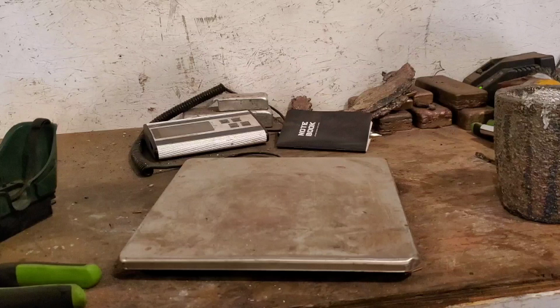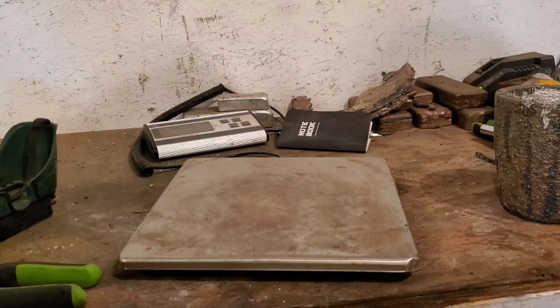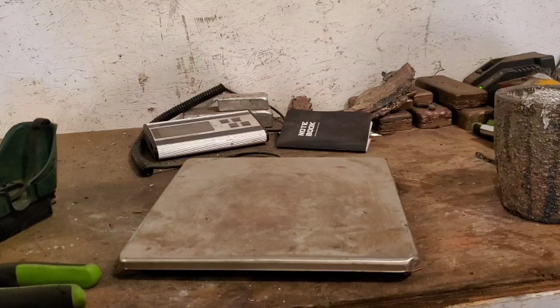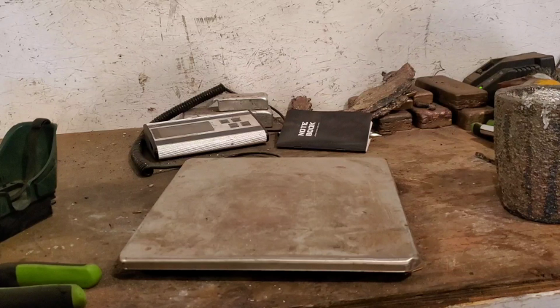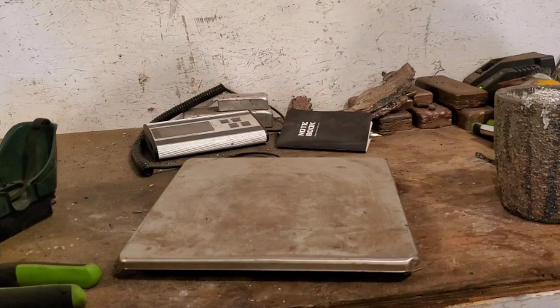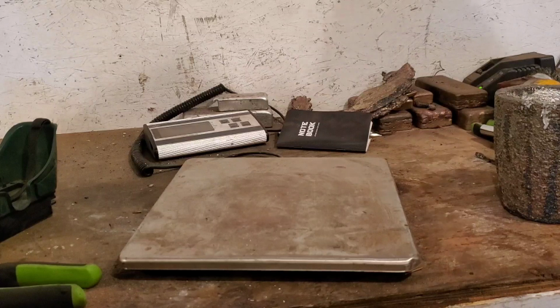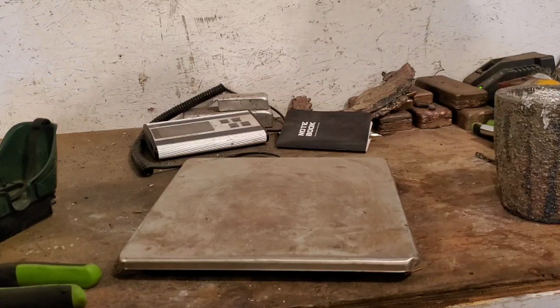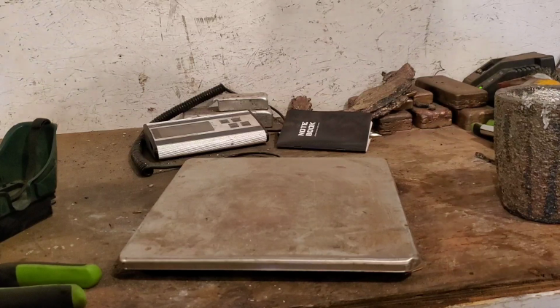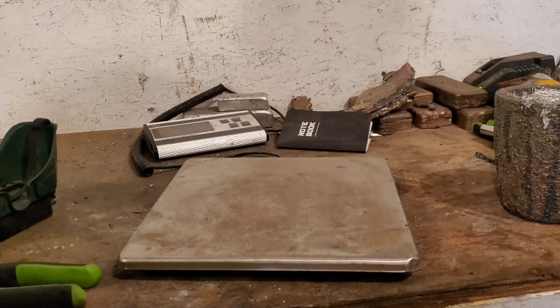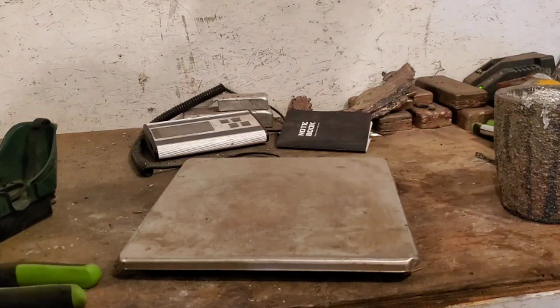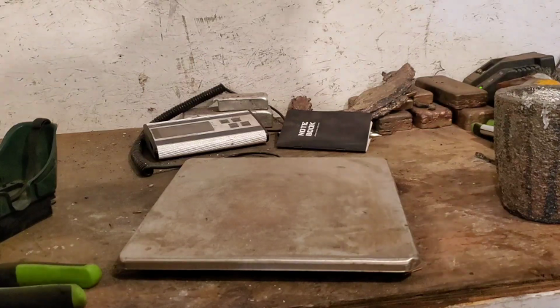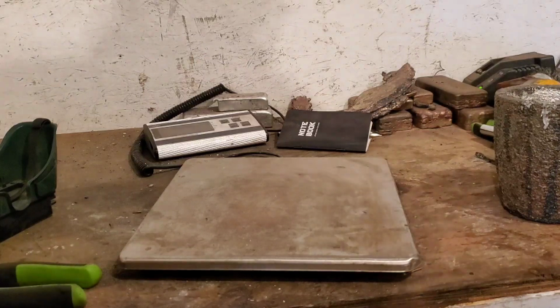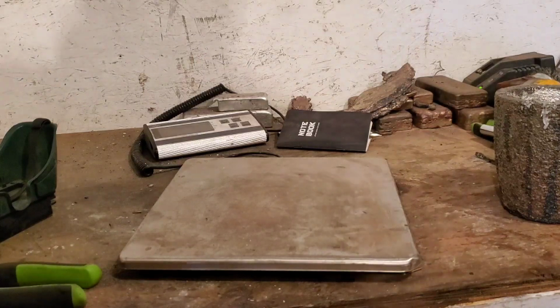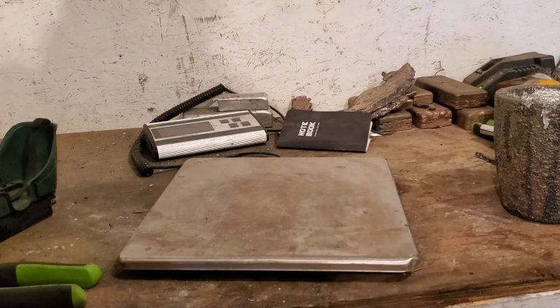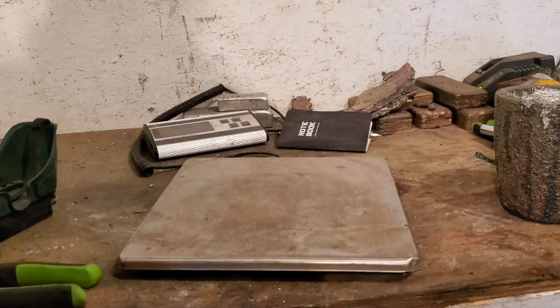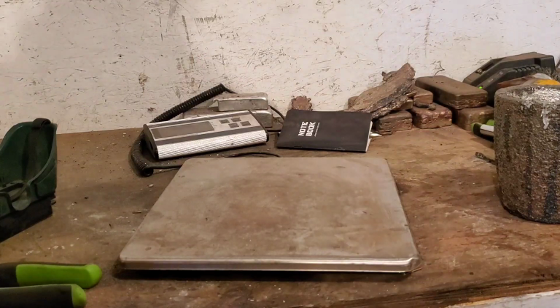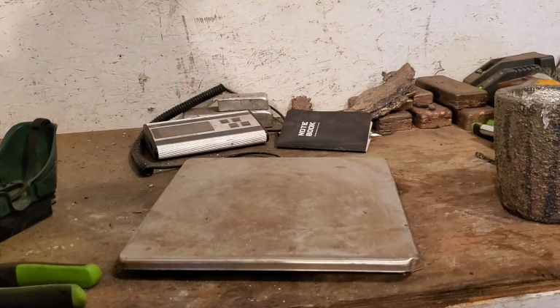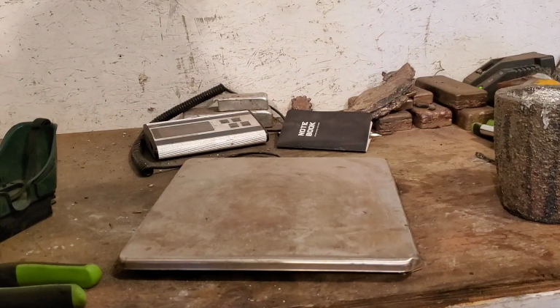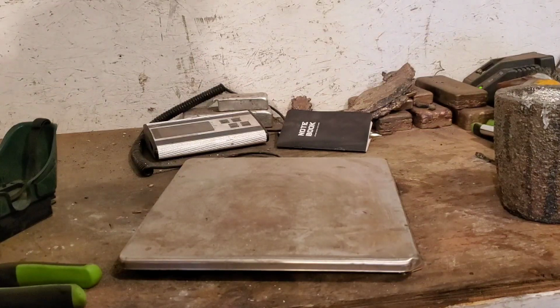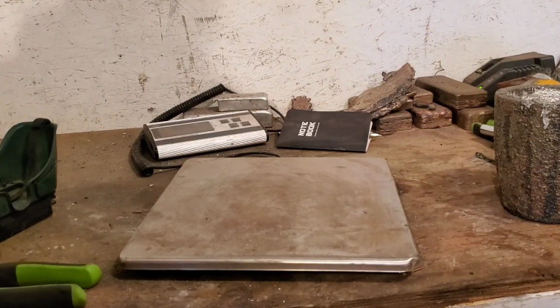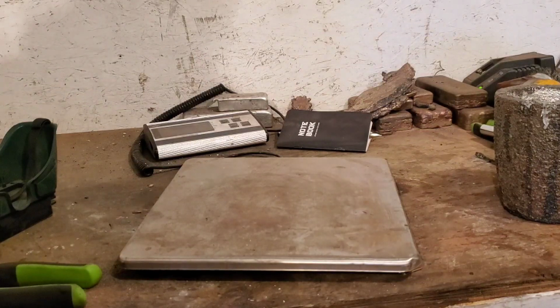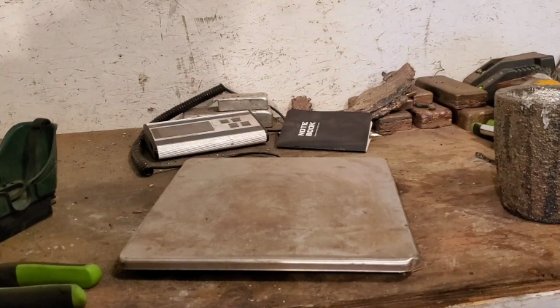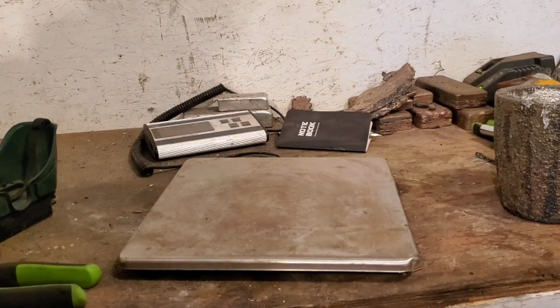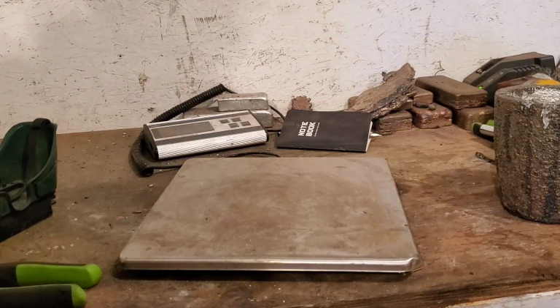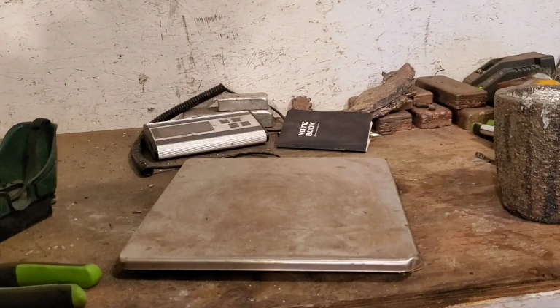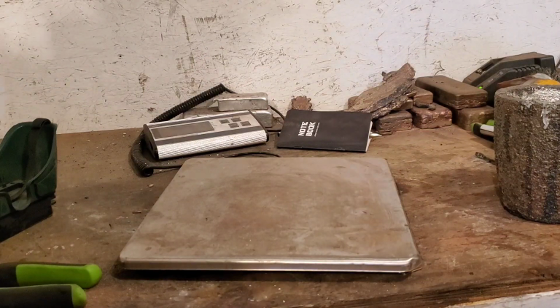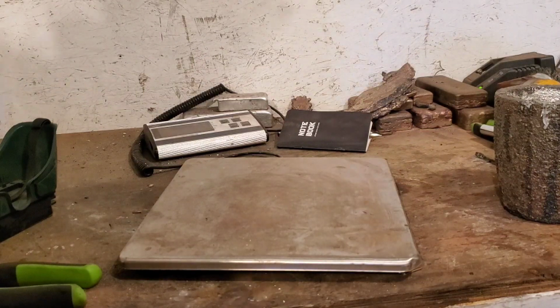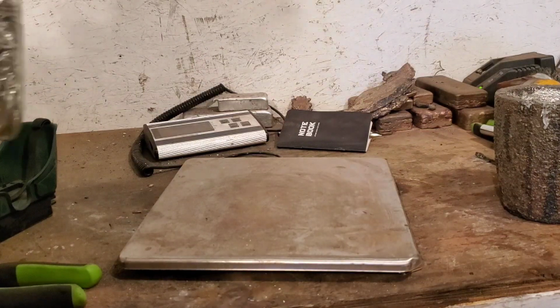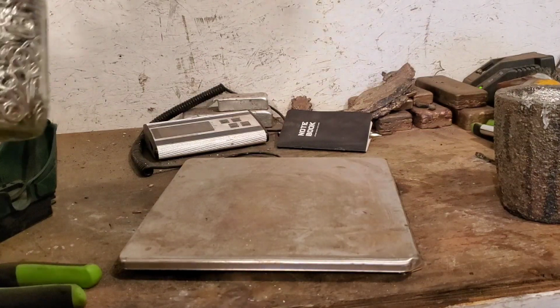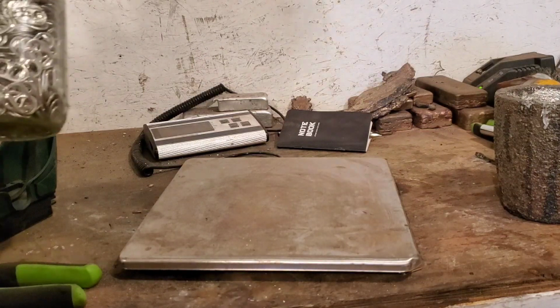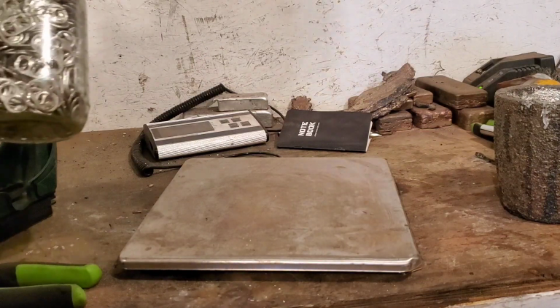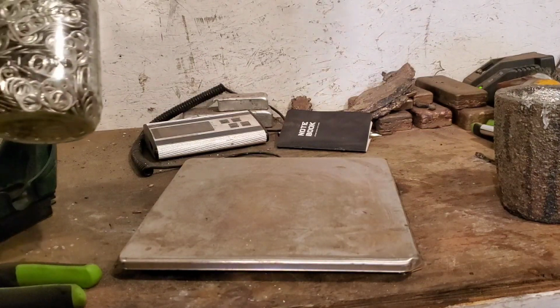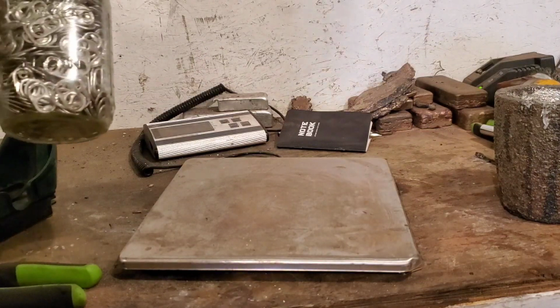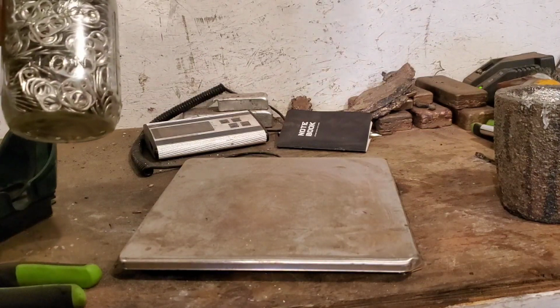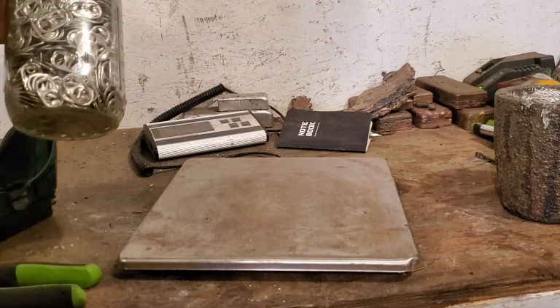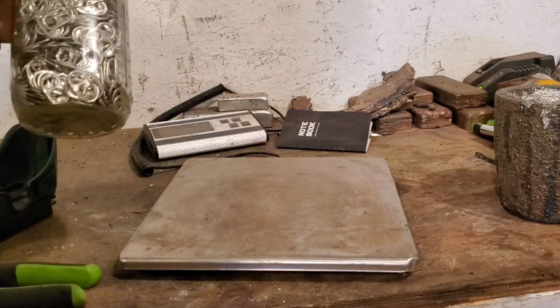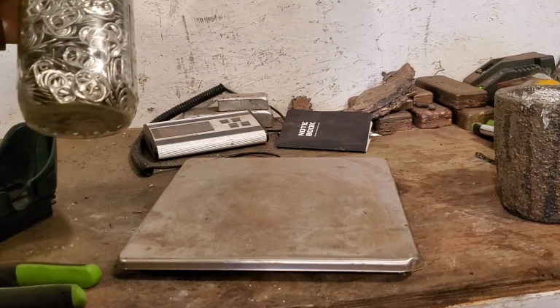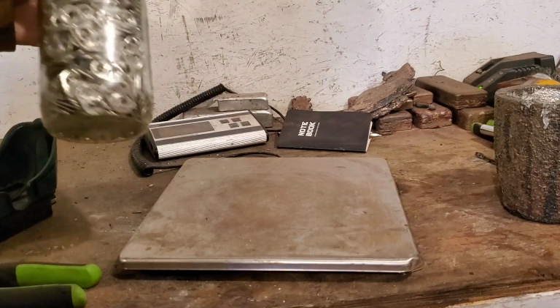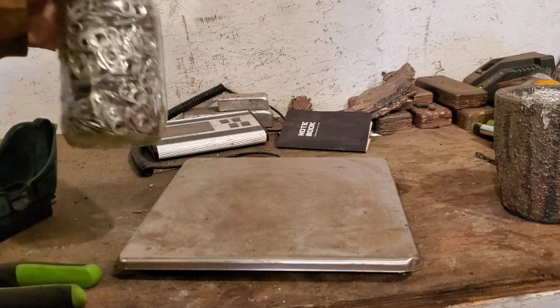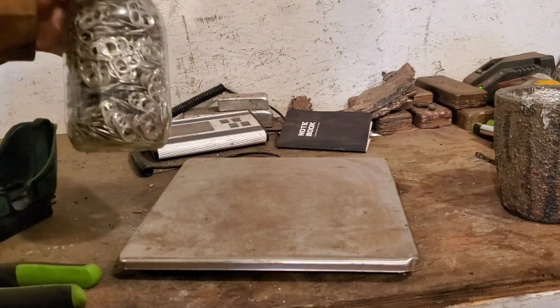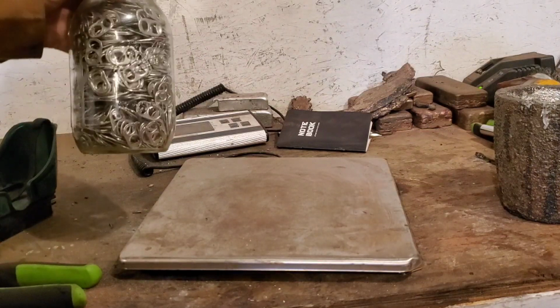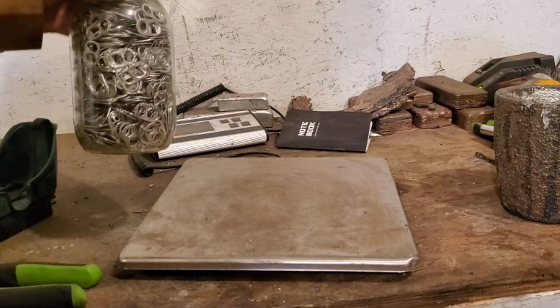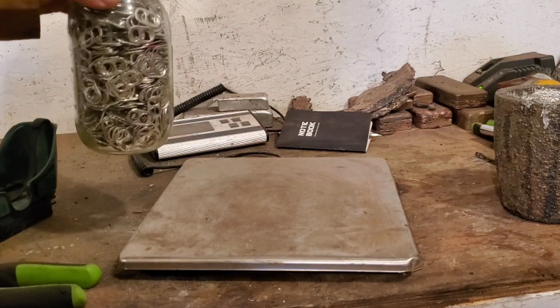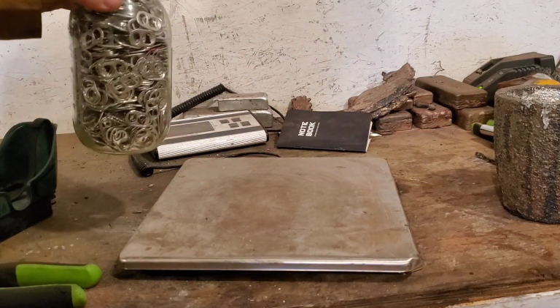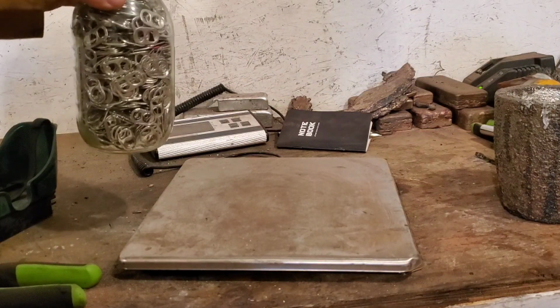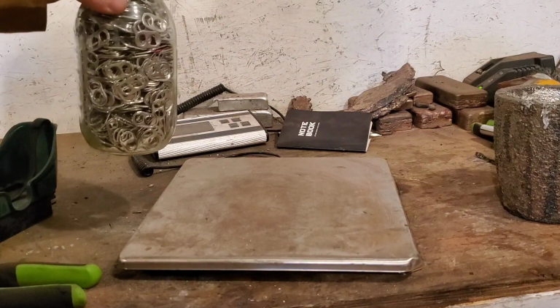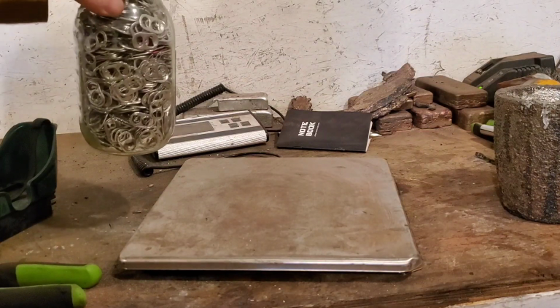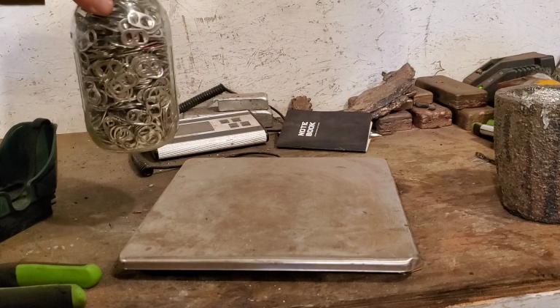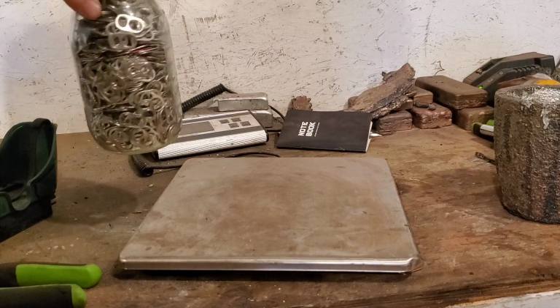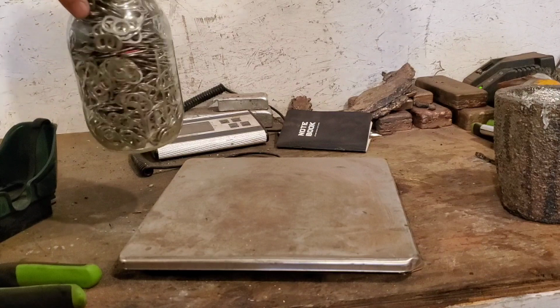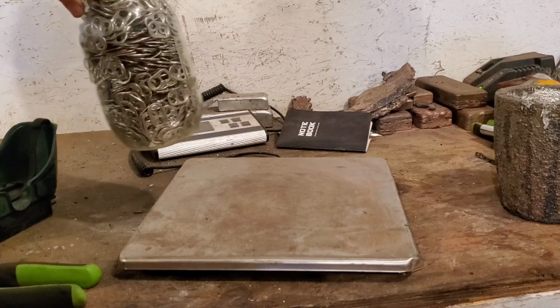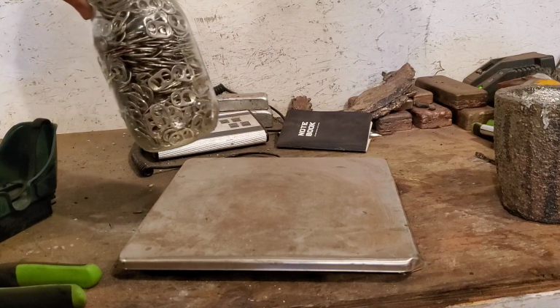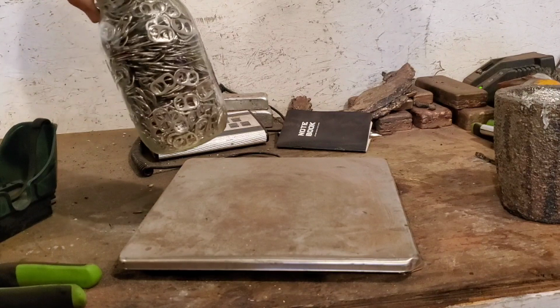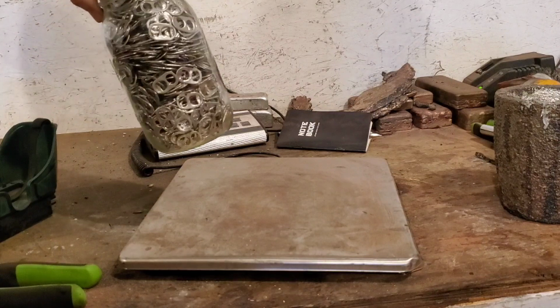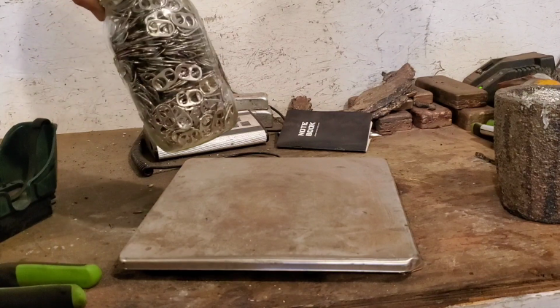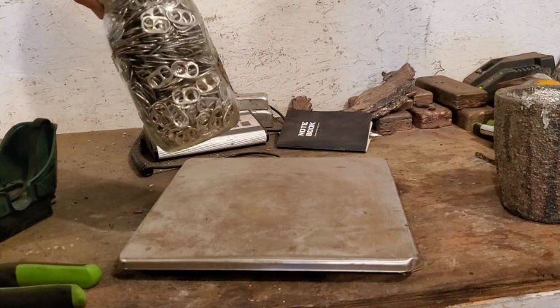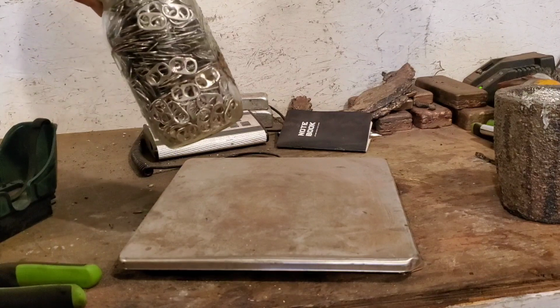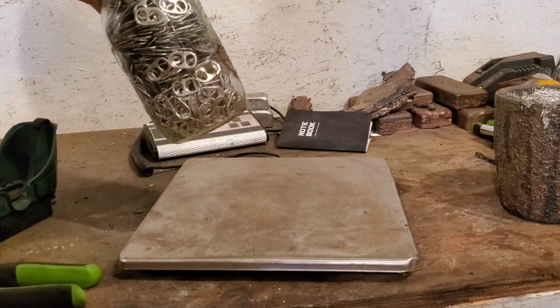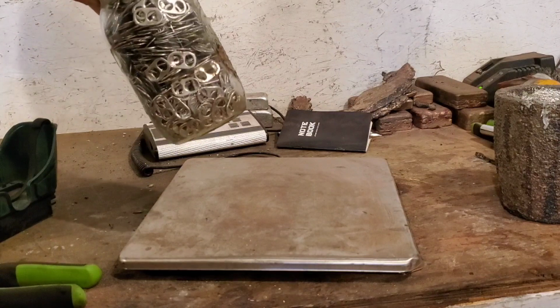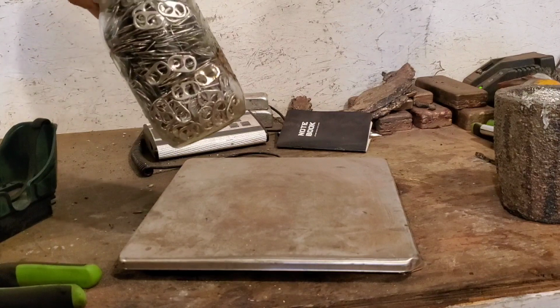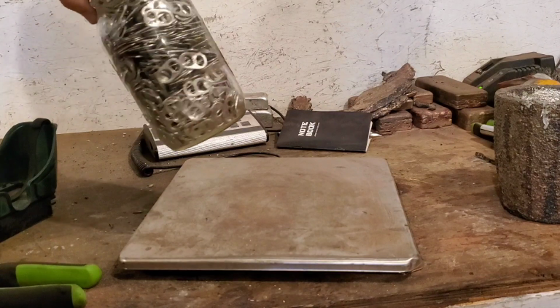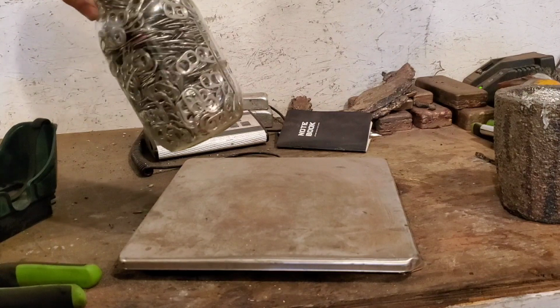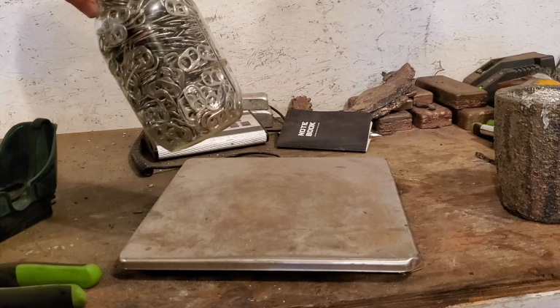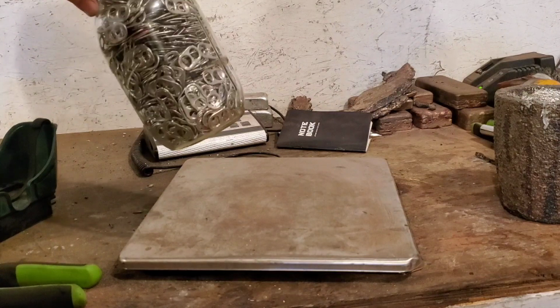Hey everybody, welcome back to the Midwest Smellers channel. Today we're going to do some aluminum soda can tabs, beer can tabs, whatever.